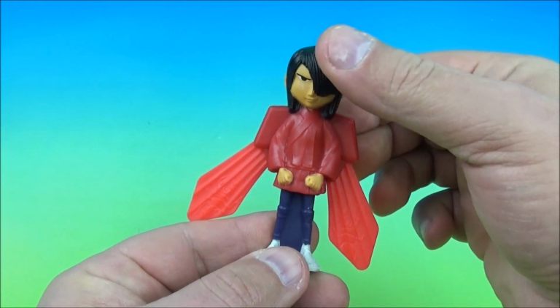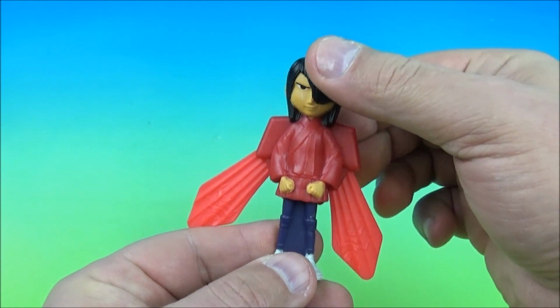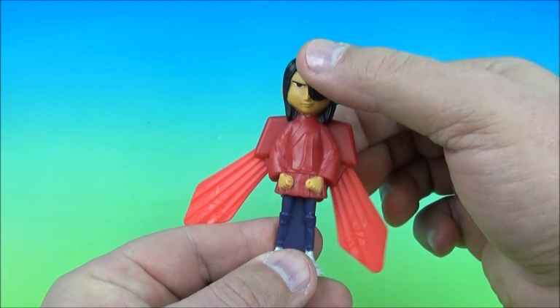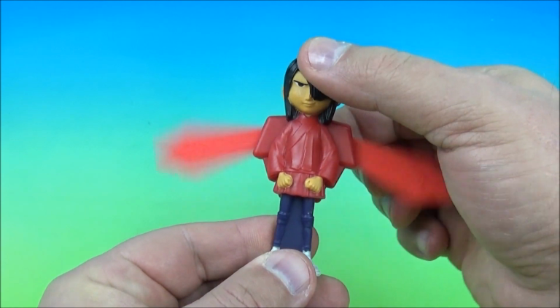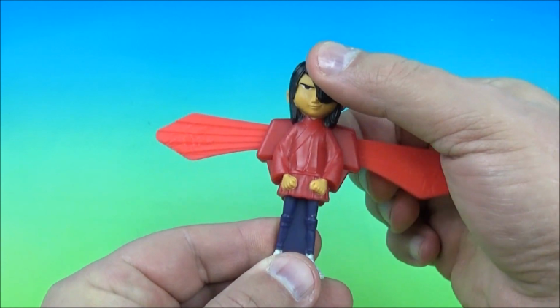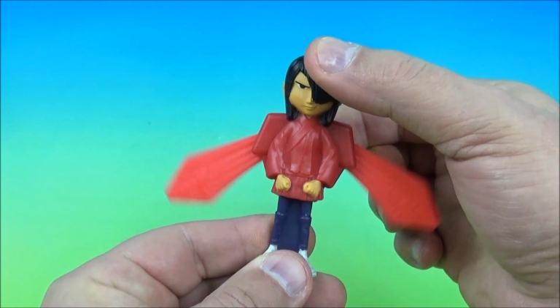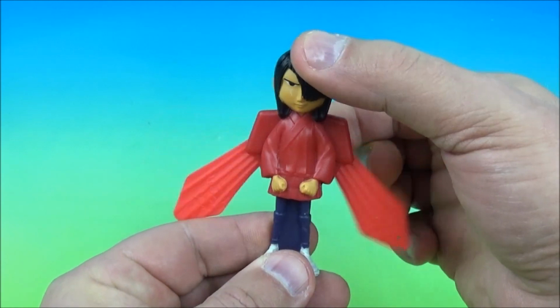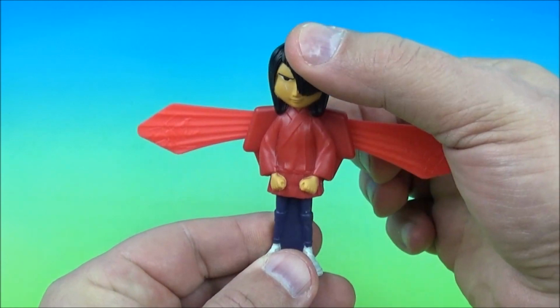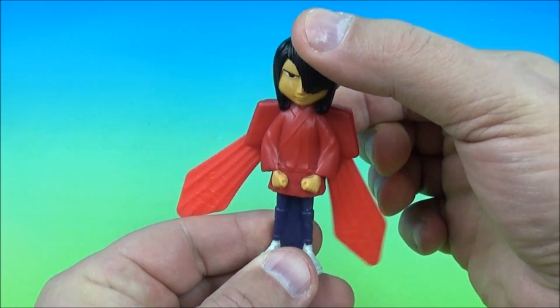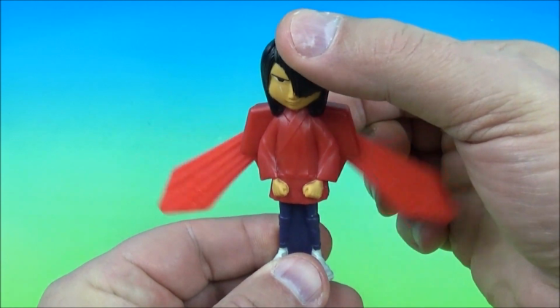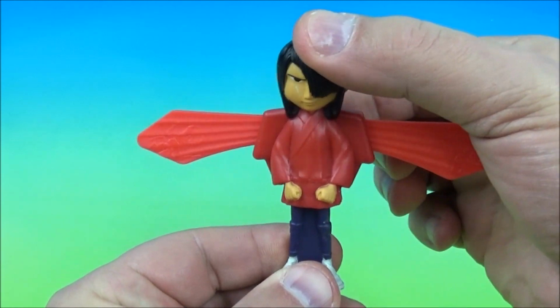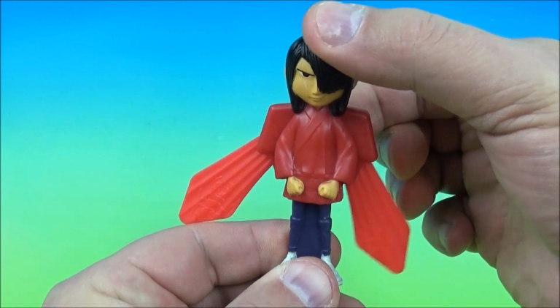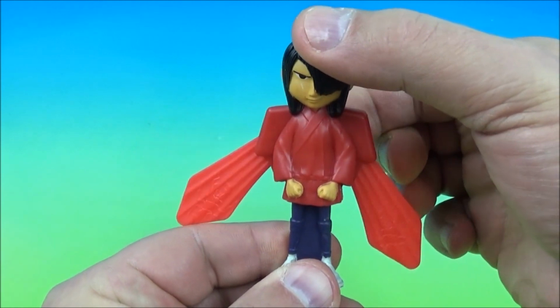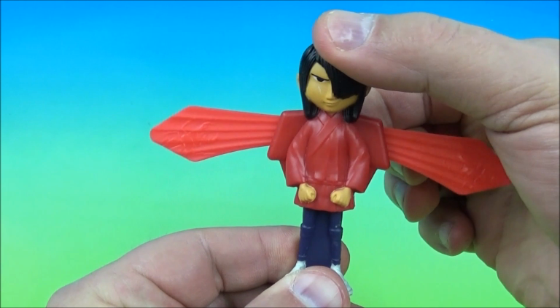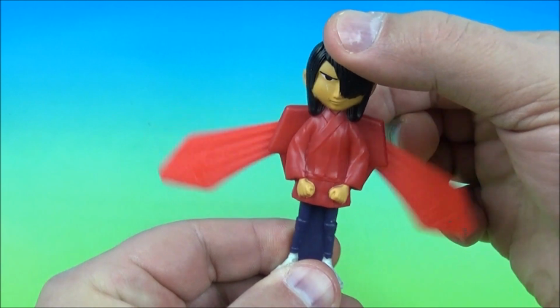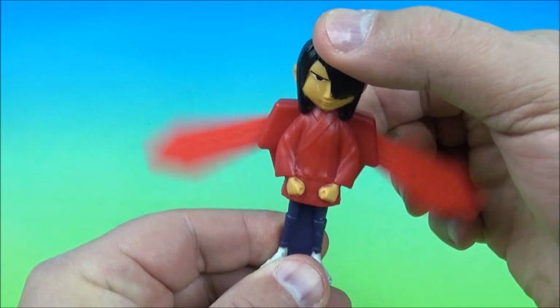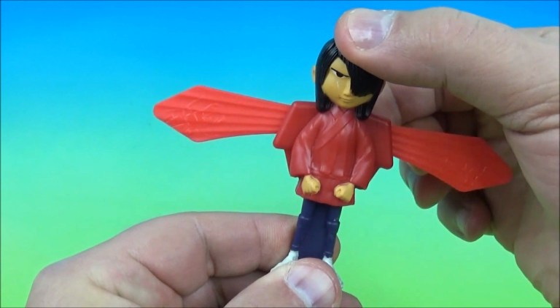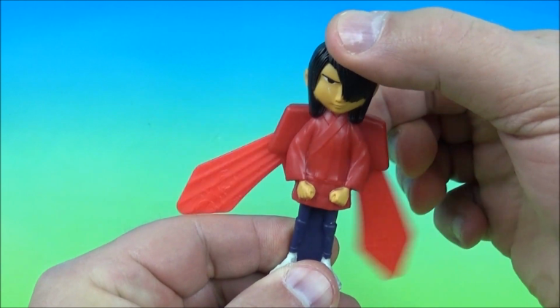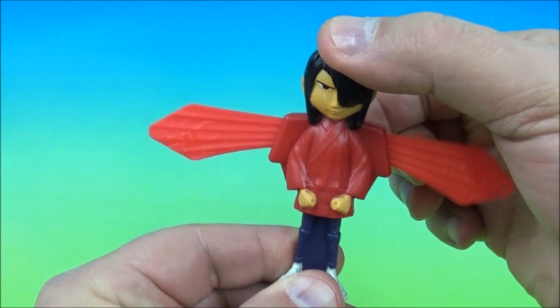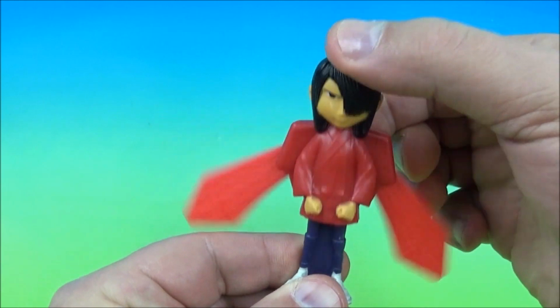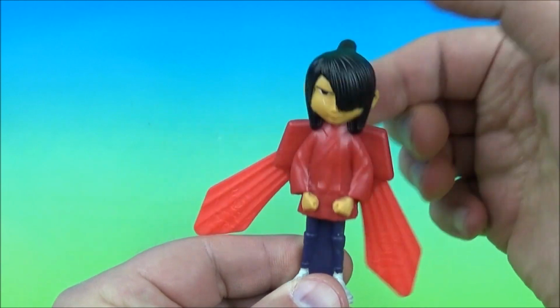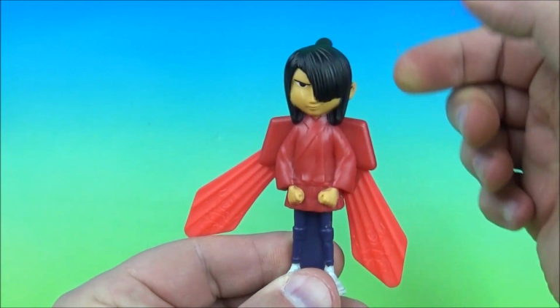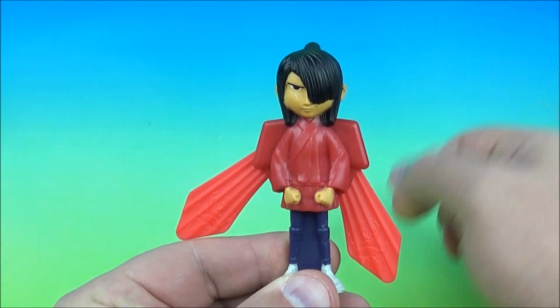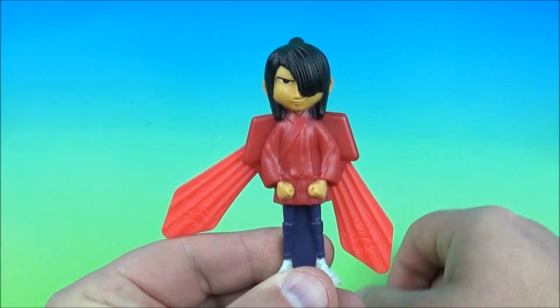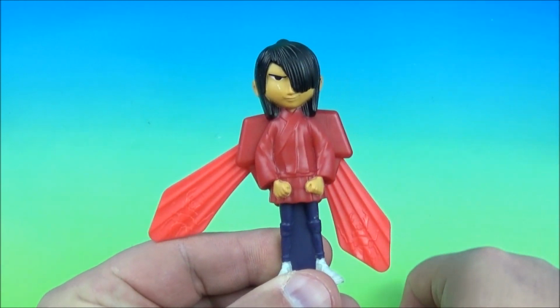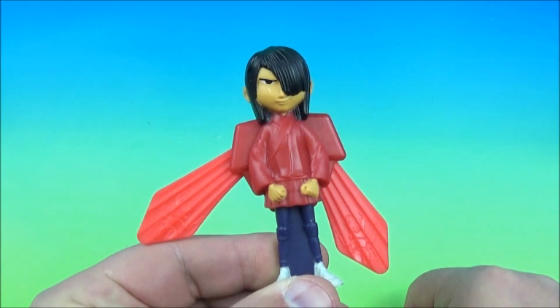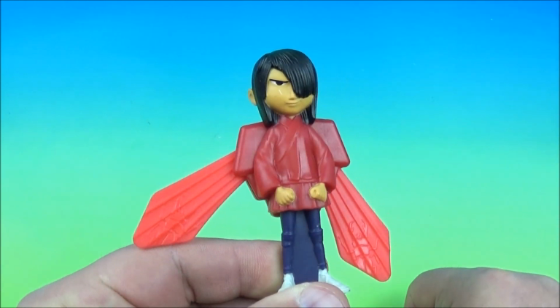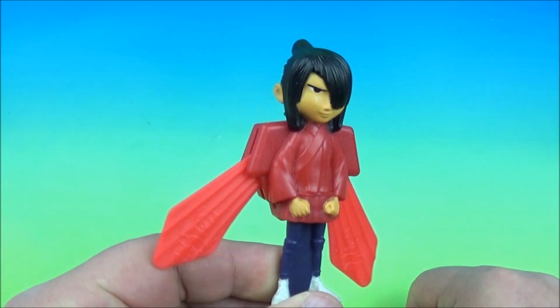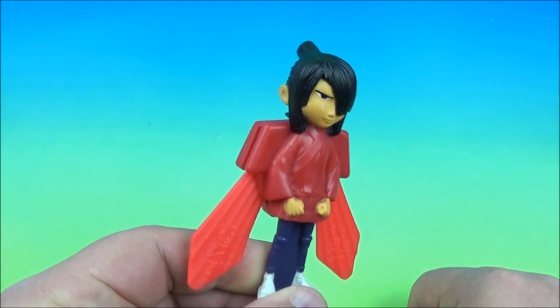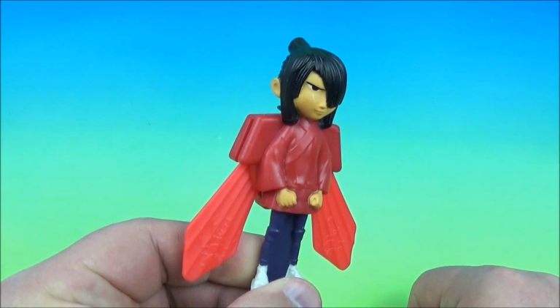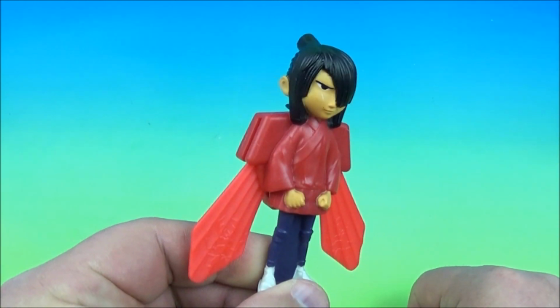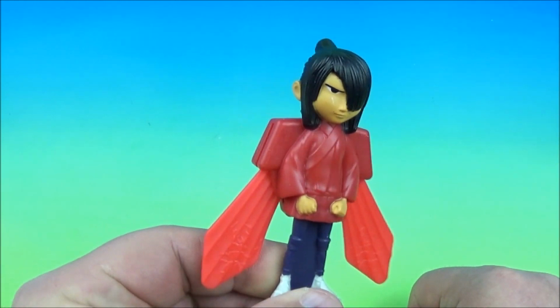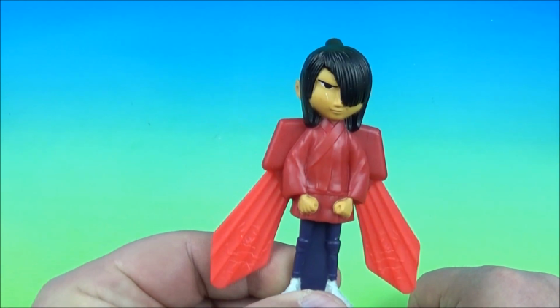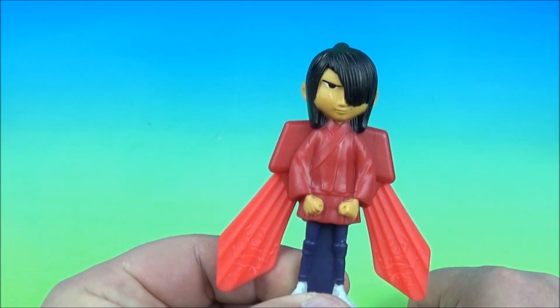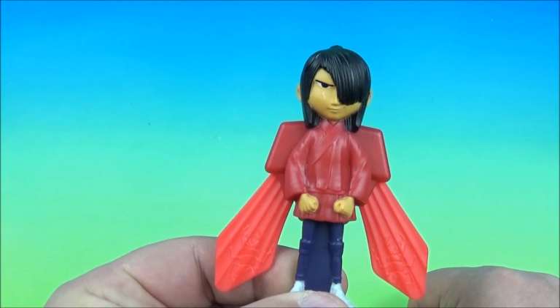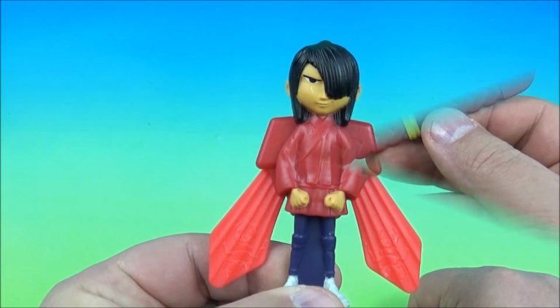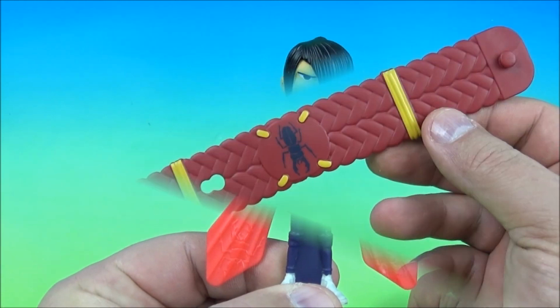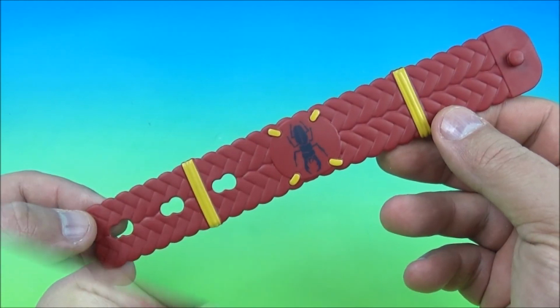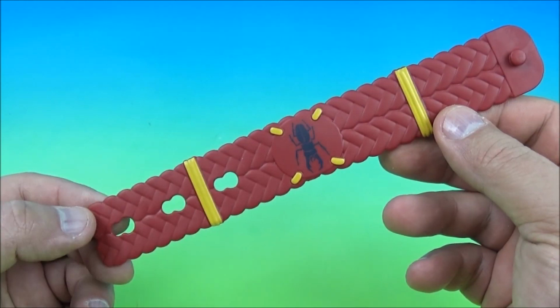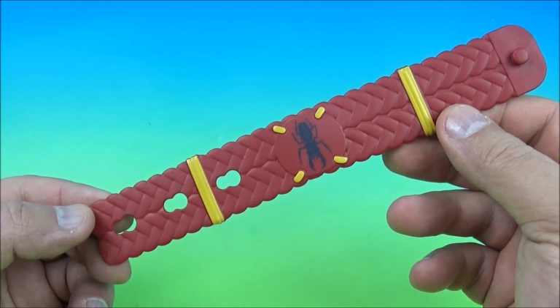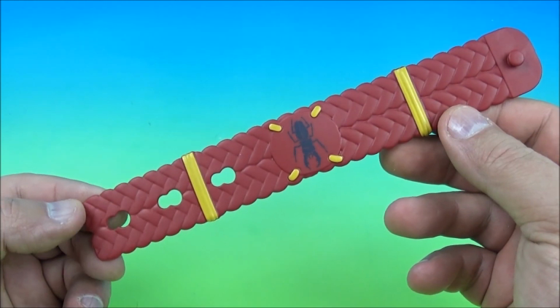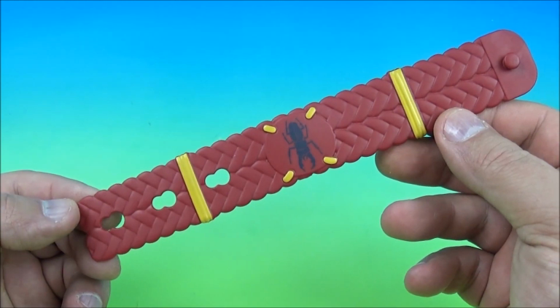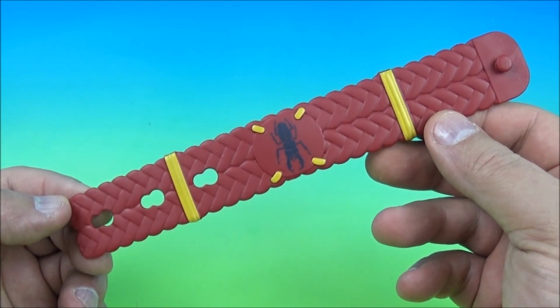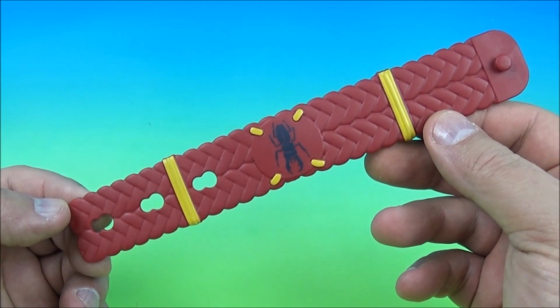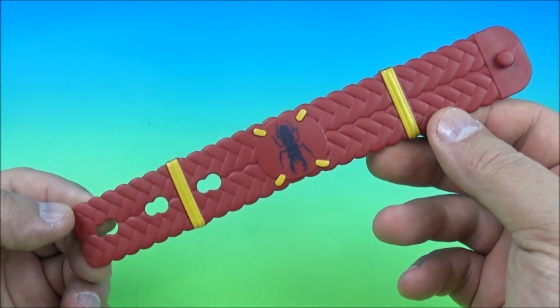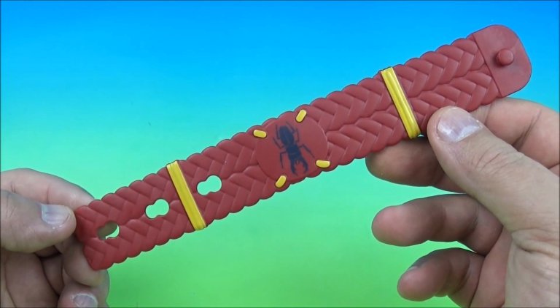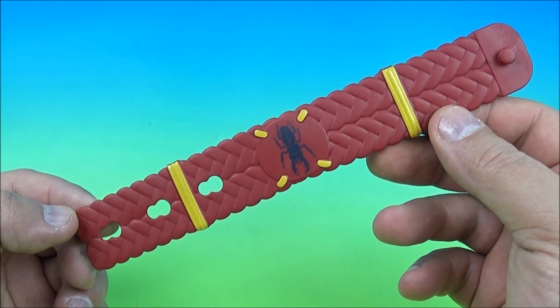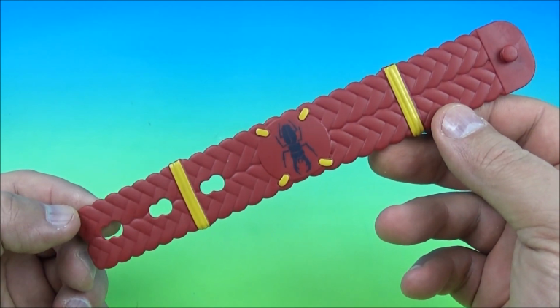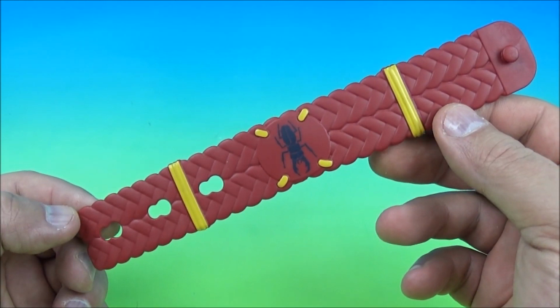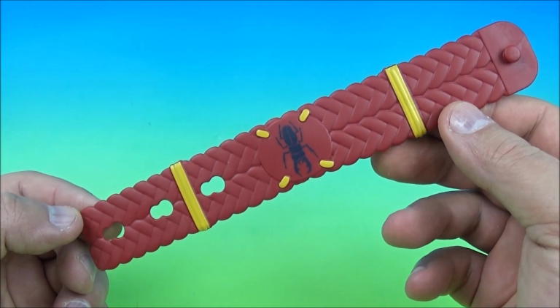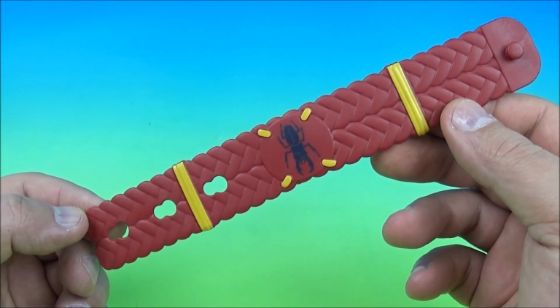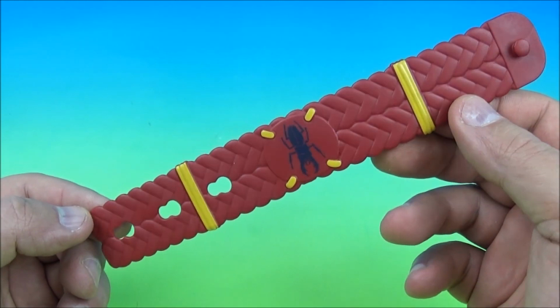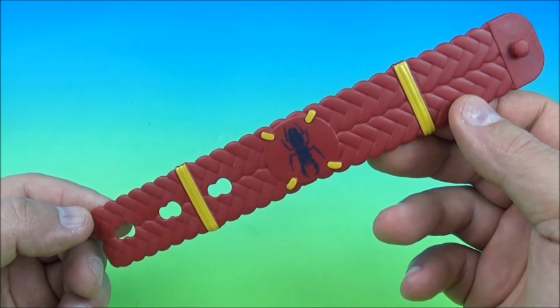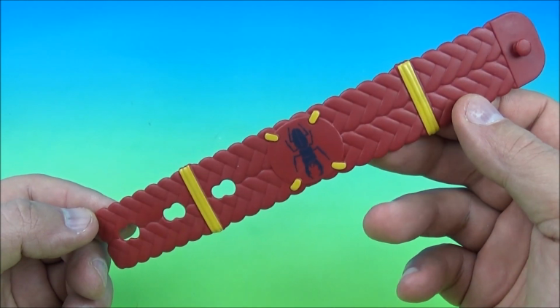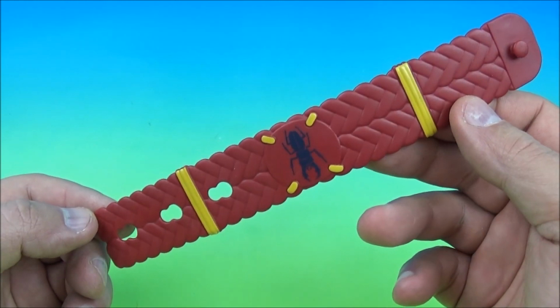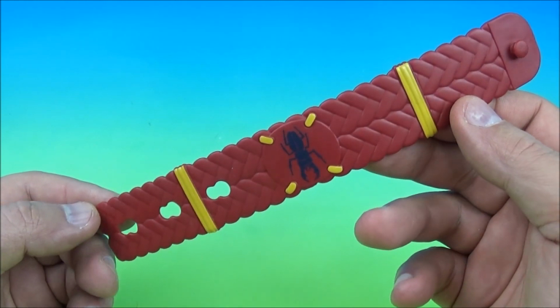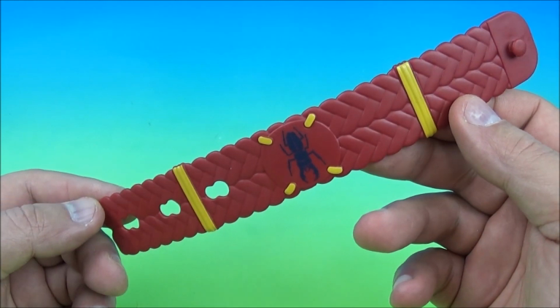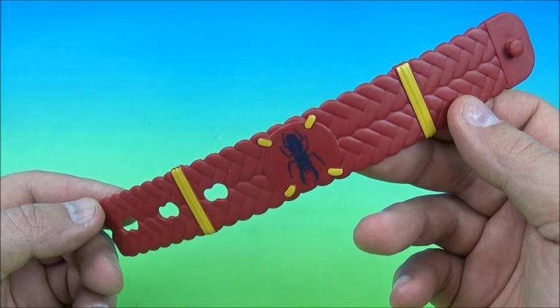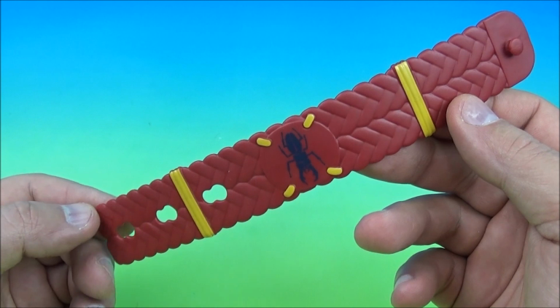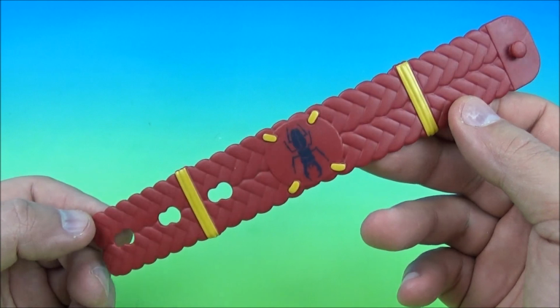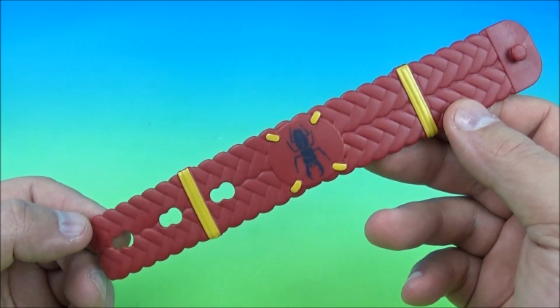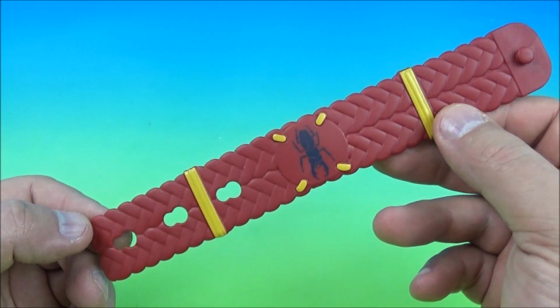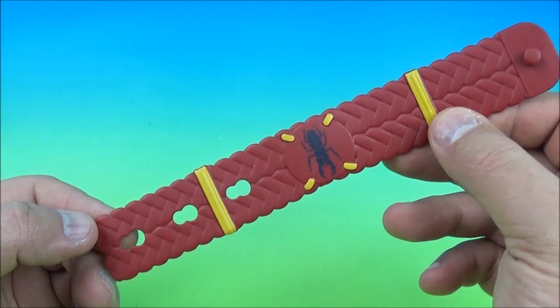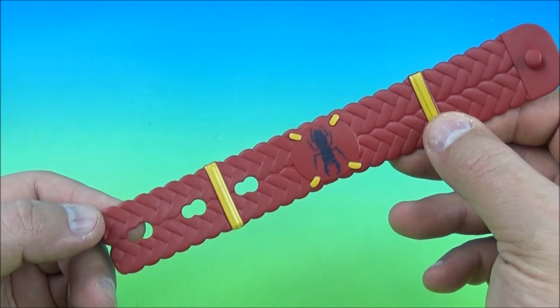You push the button in and out — the faster you push it, the faster the wings pop out. So that's it, that's the gimmick. It's Kubo.